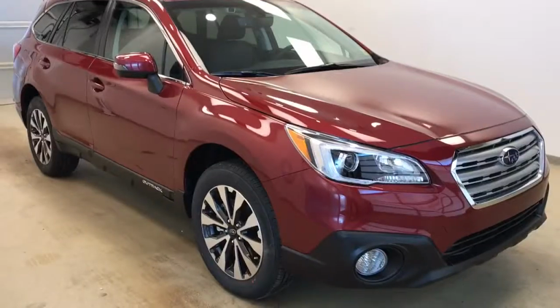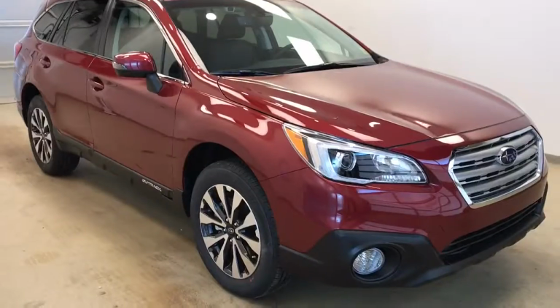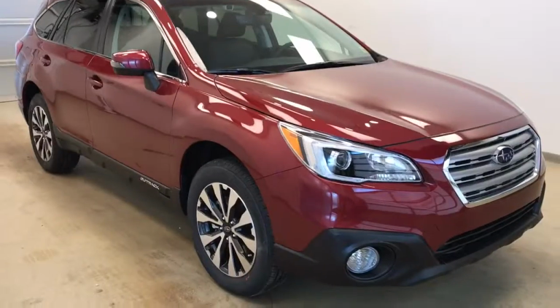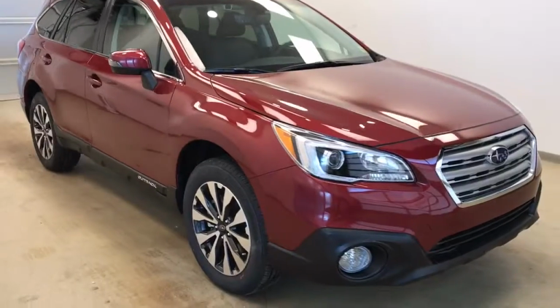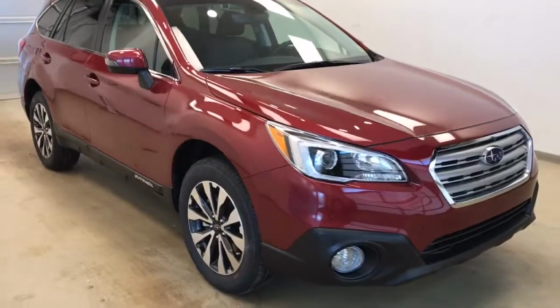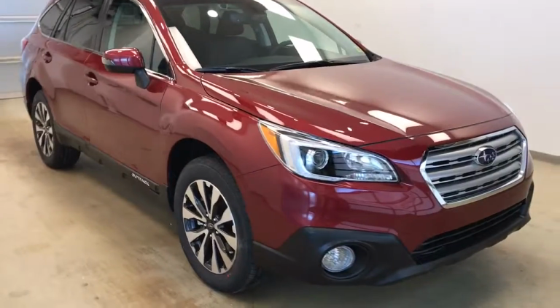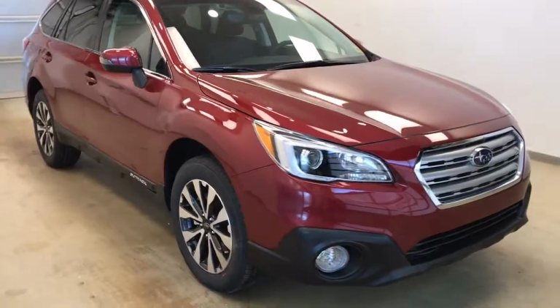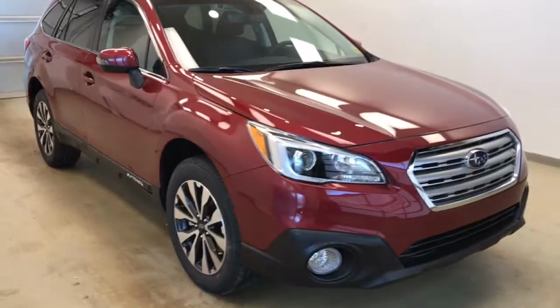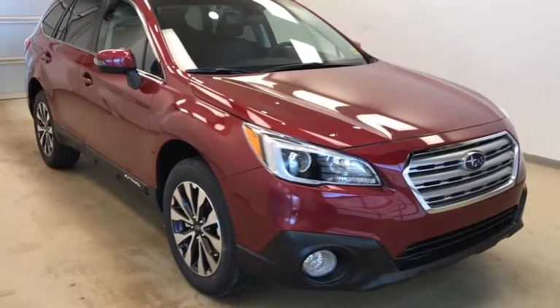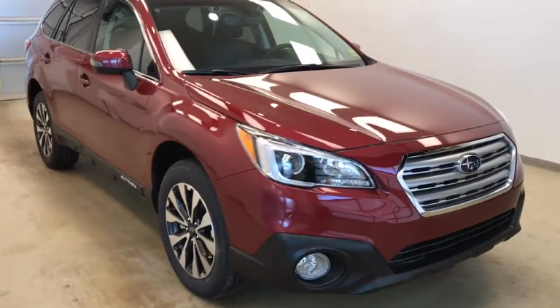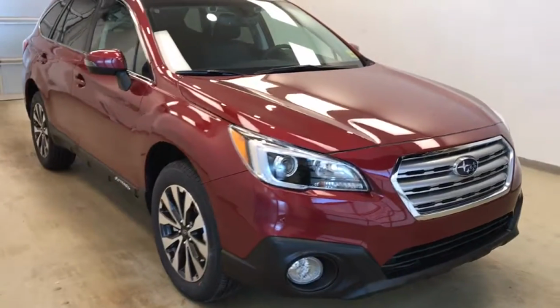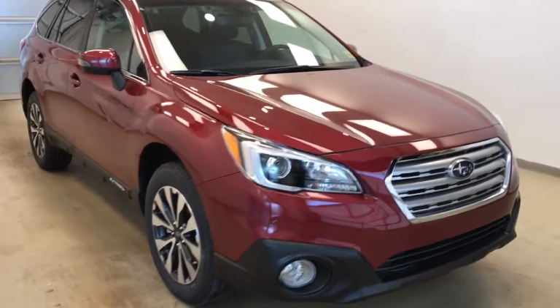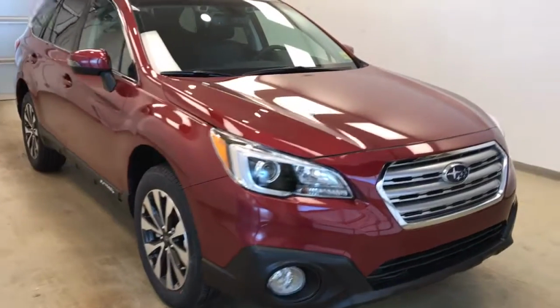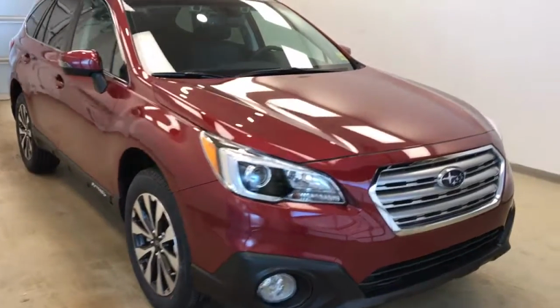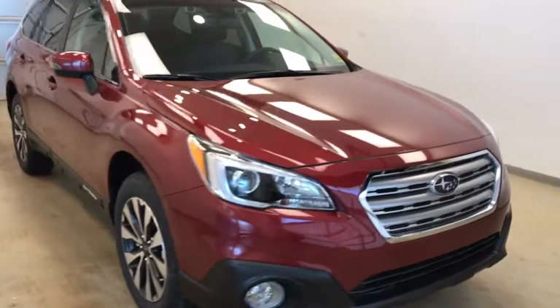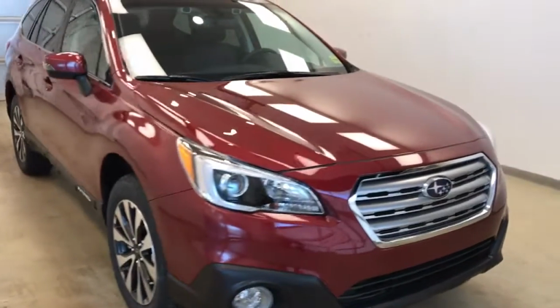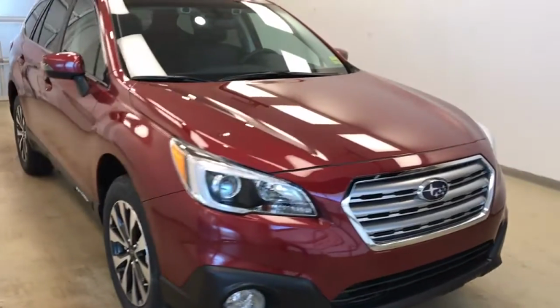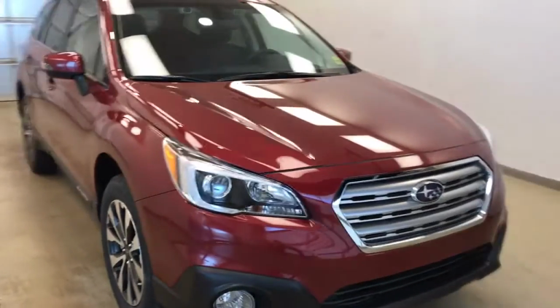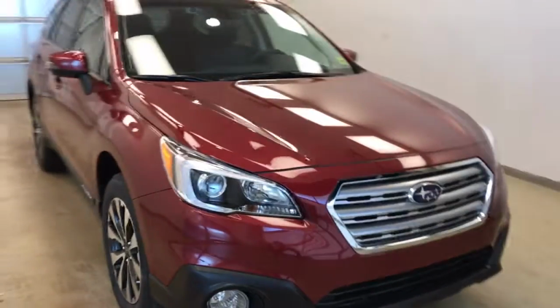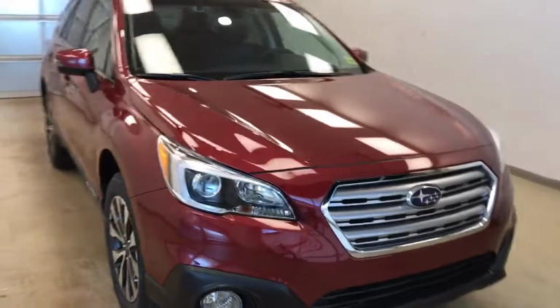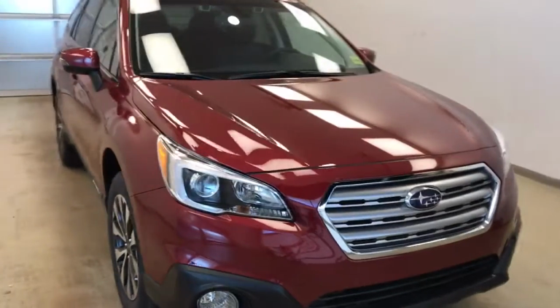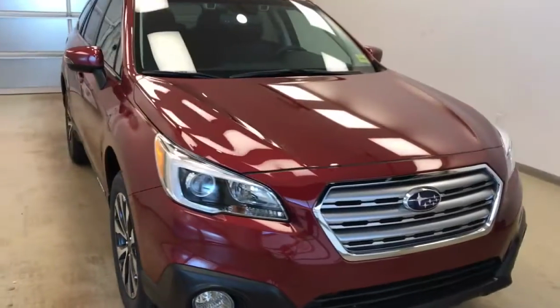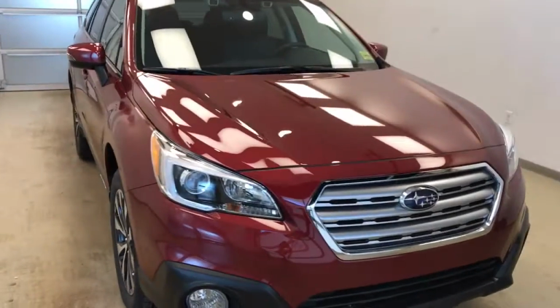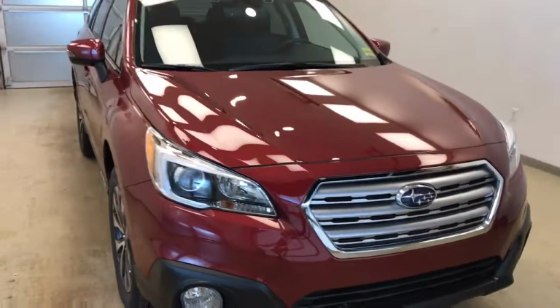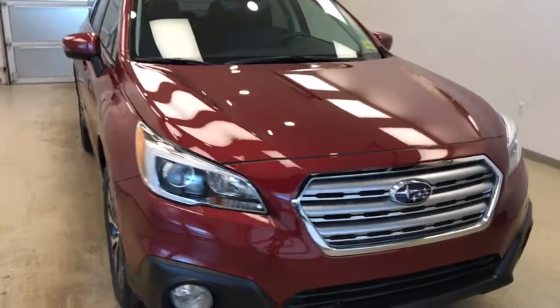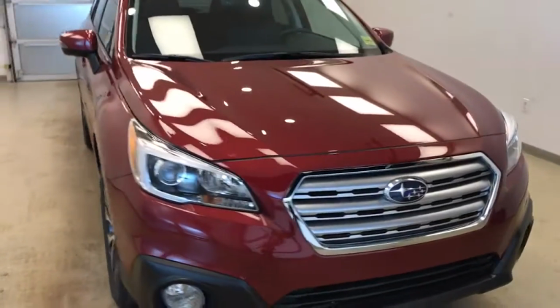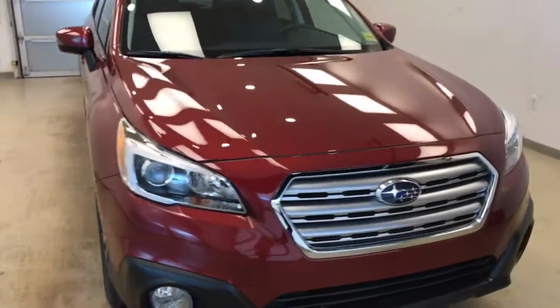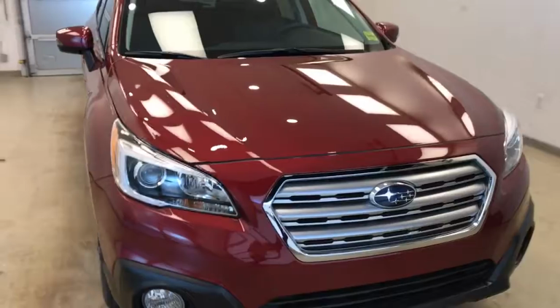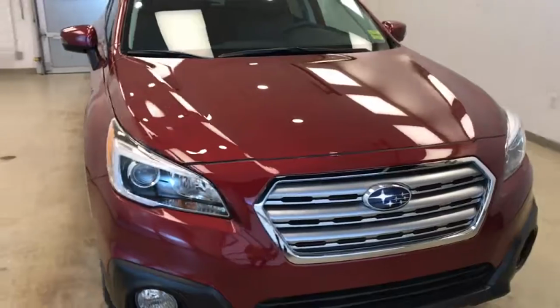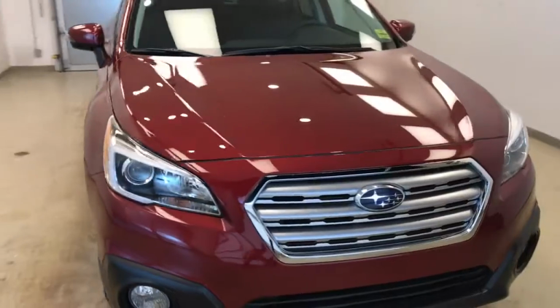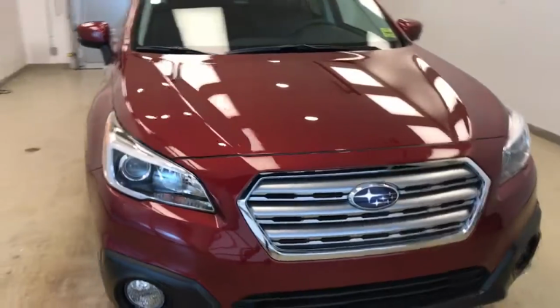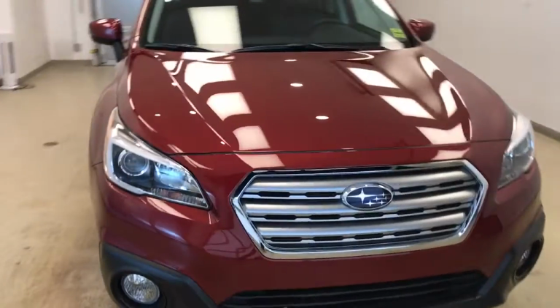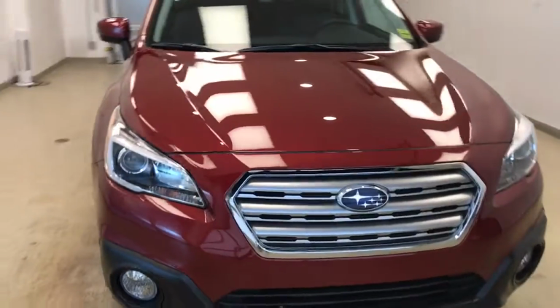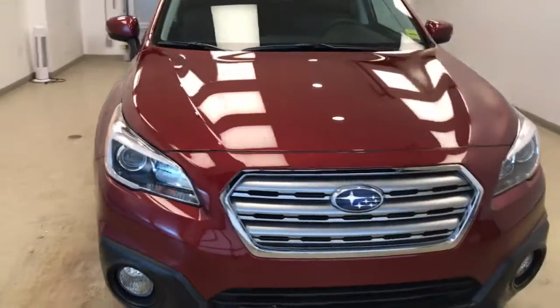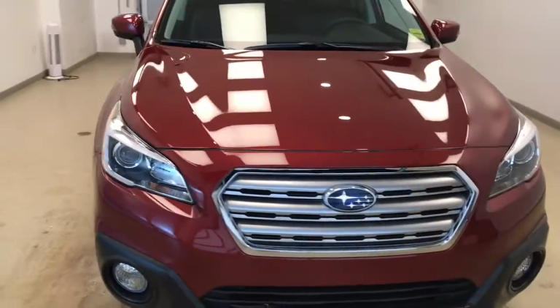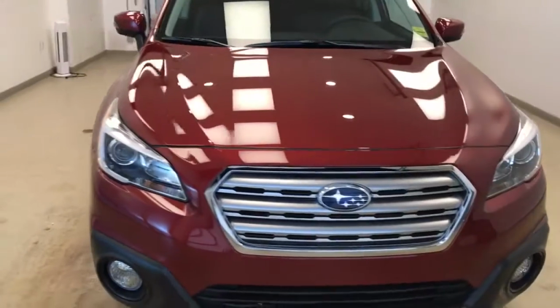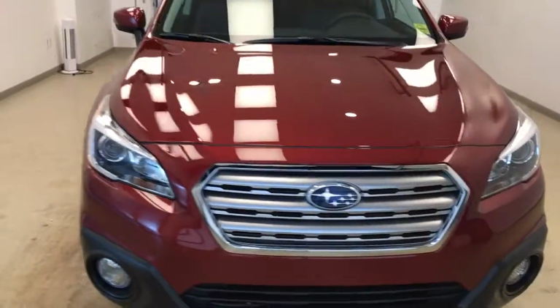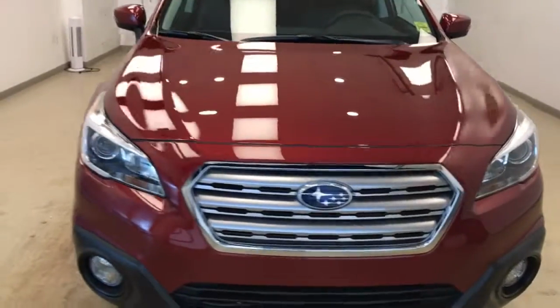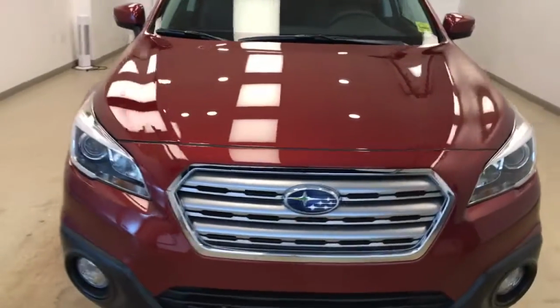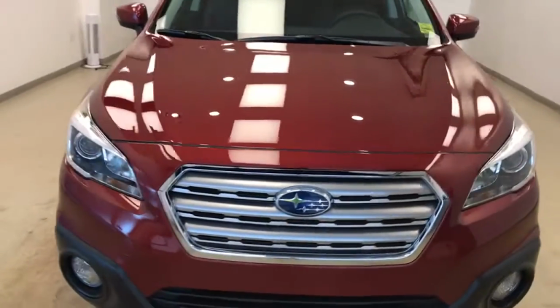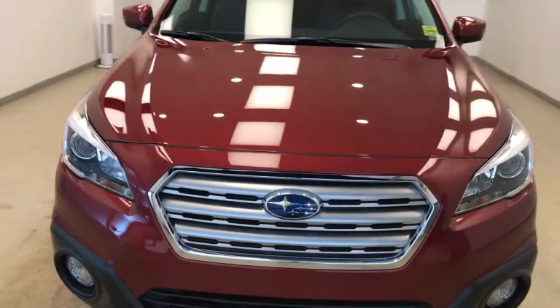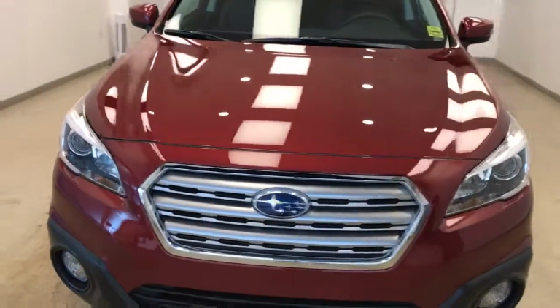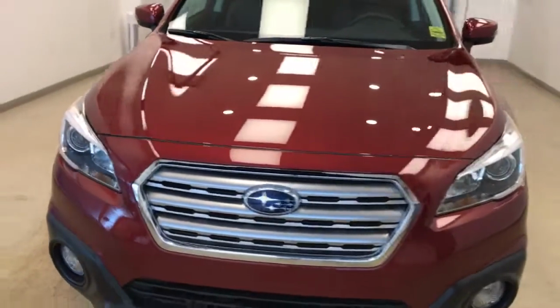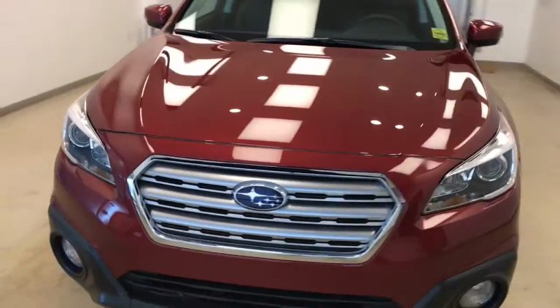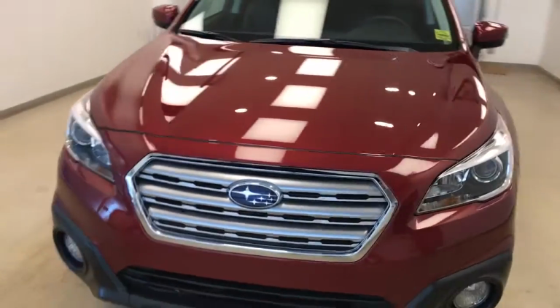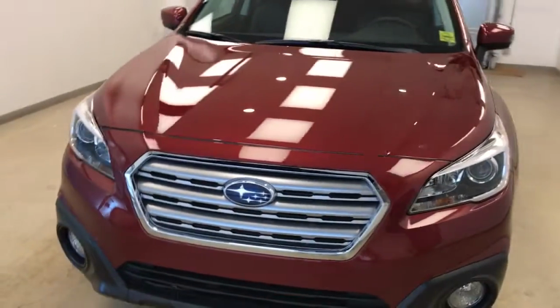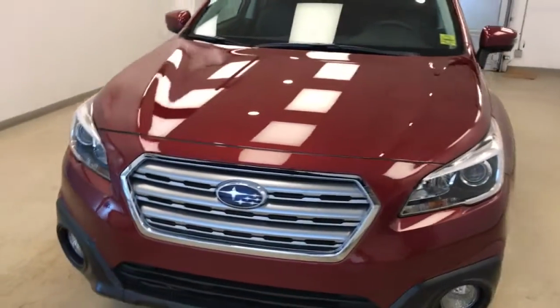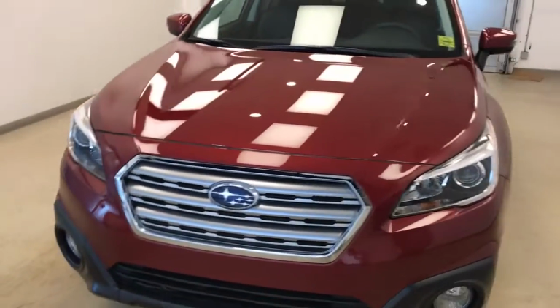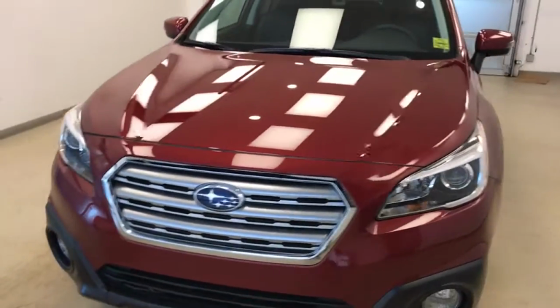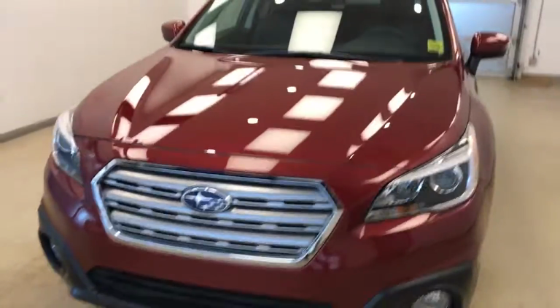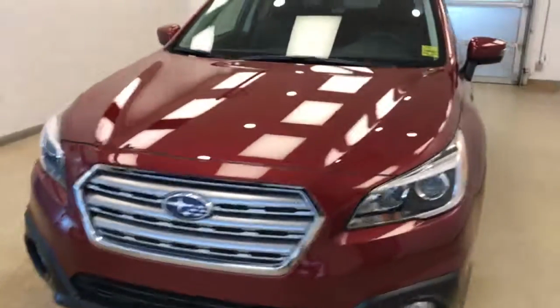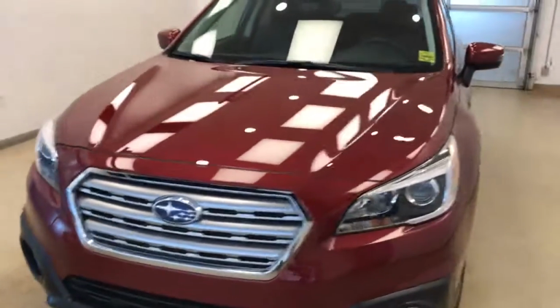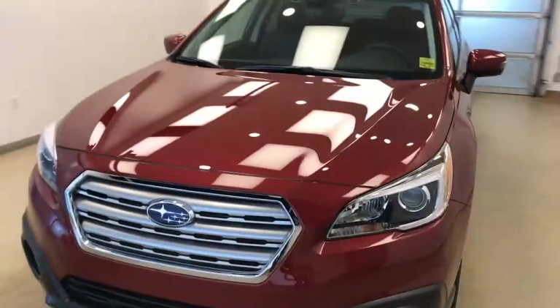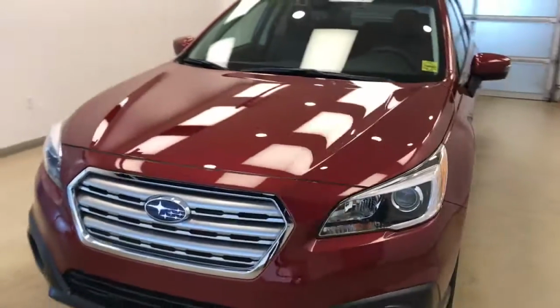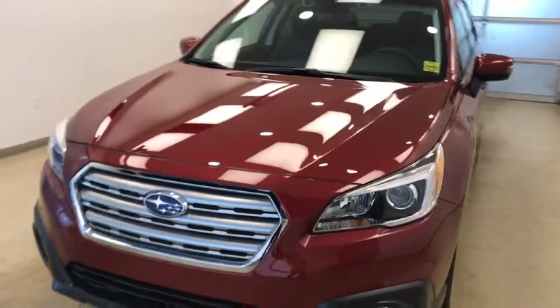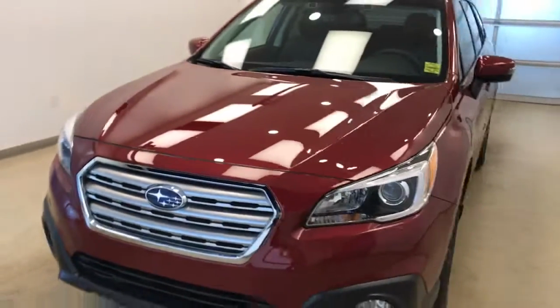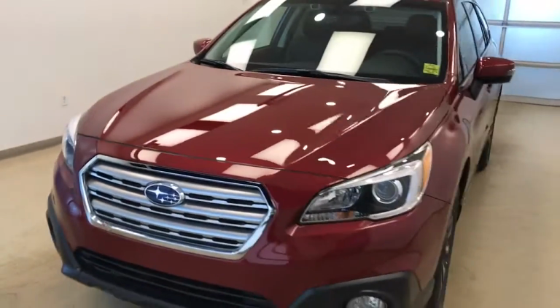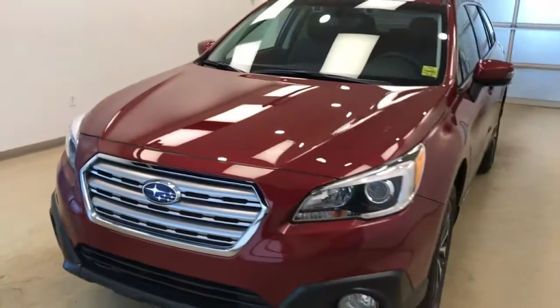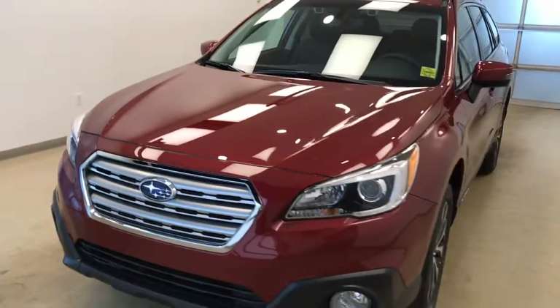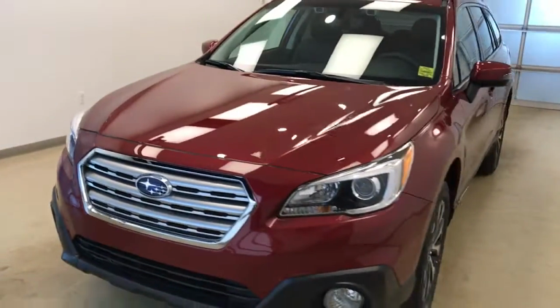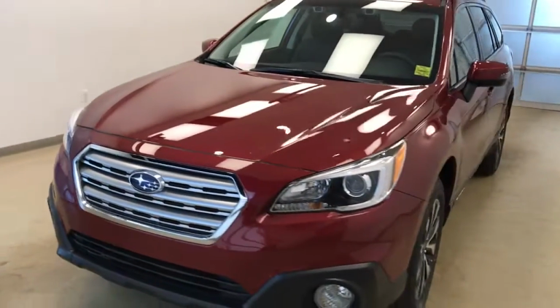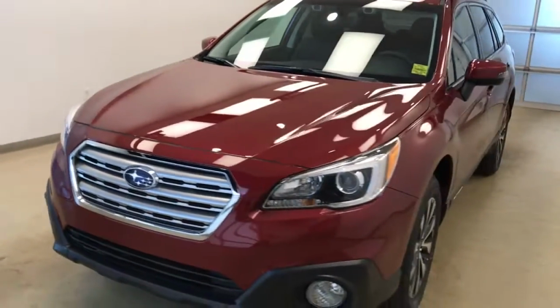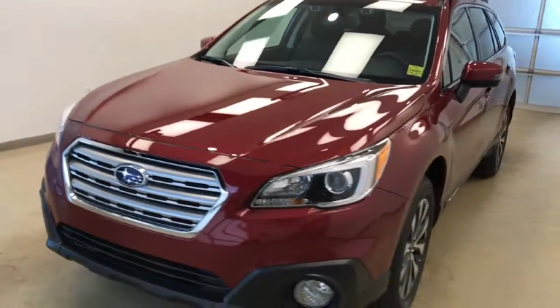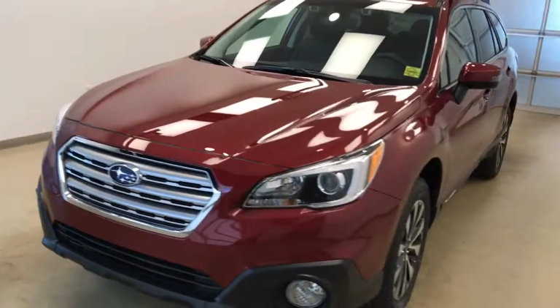Once again, this is stock number 183759 on a 2017 Subaru Outback, and our exterior colour is Venetian Red.